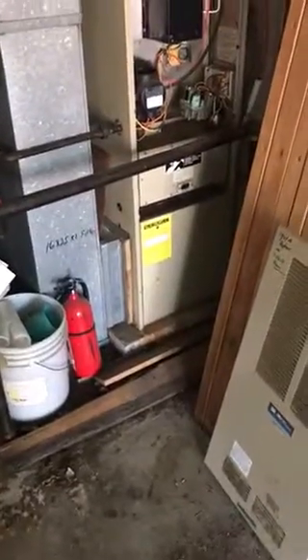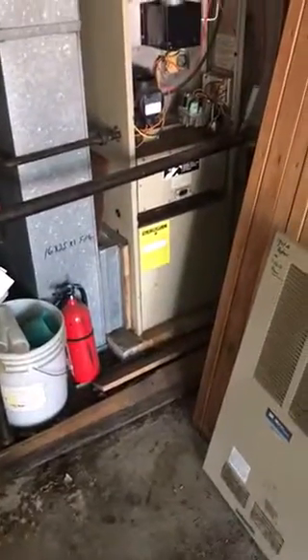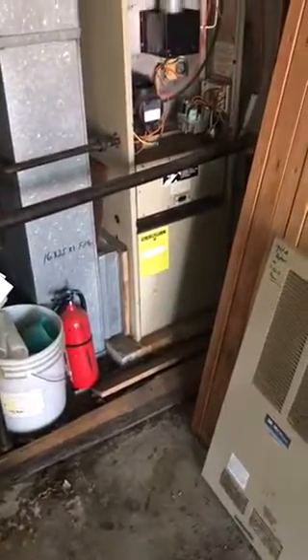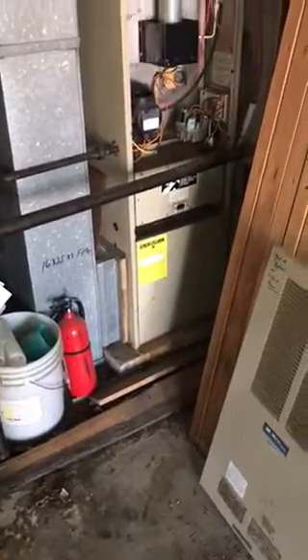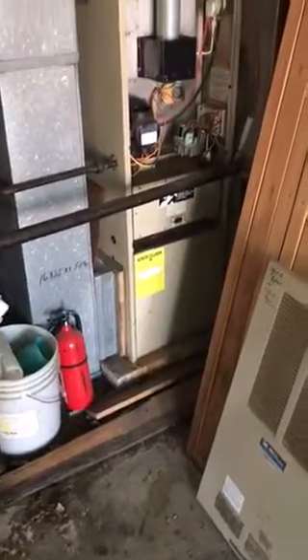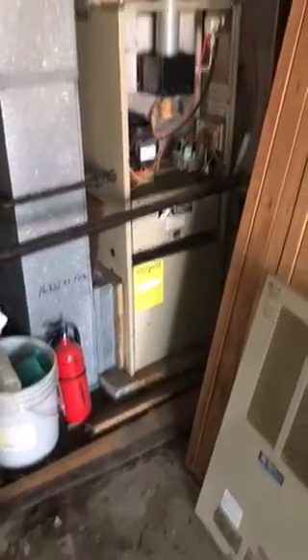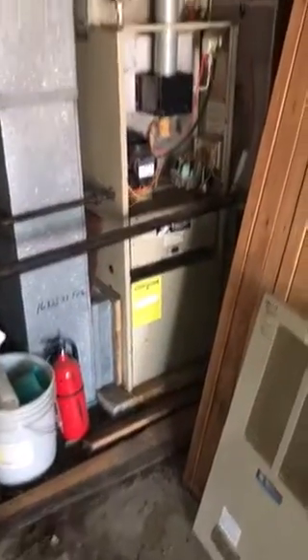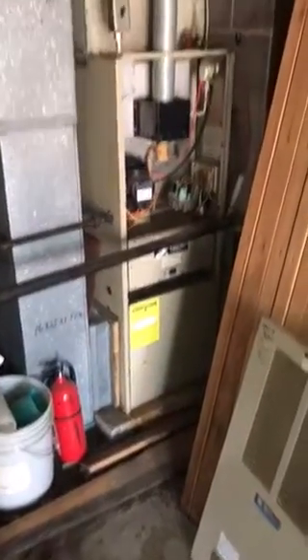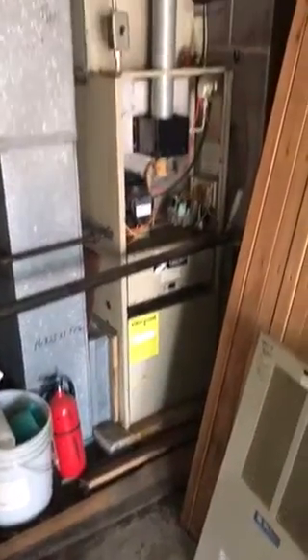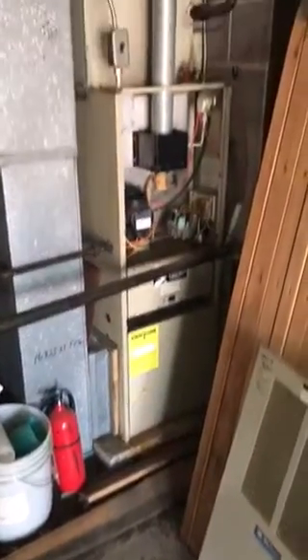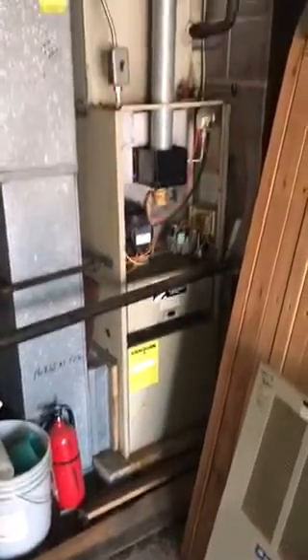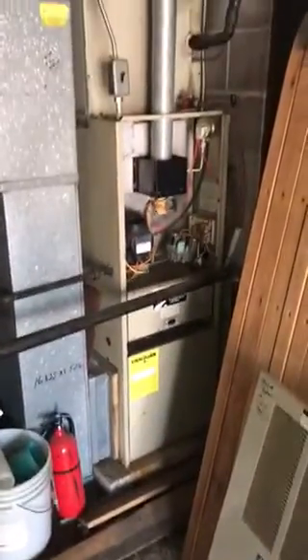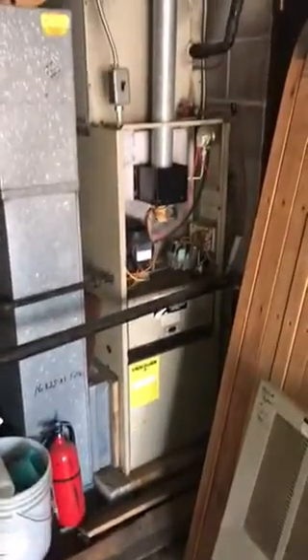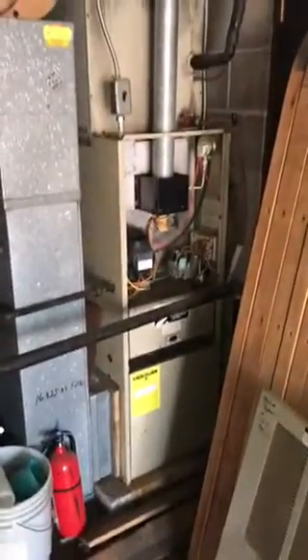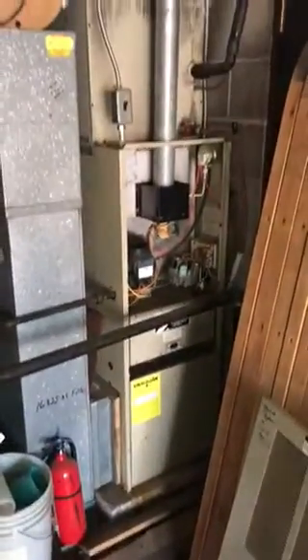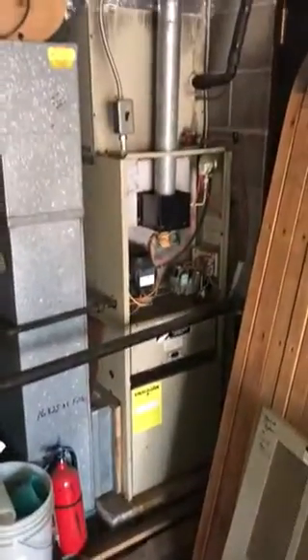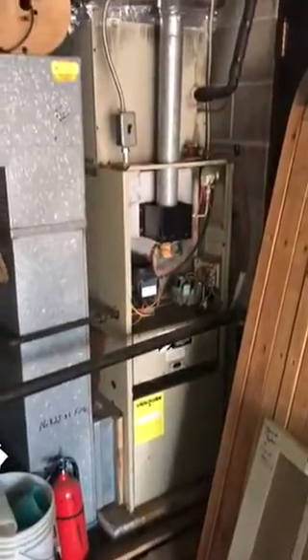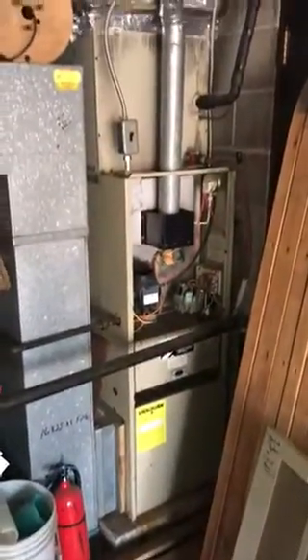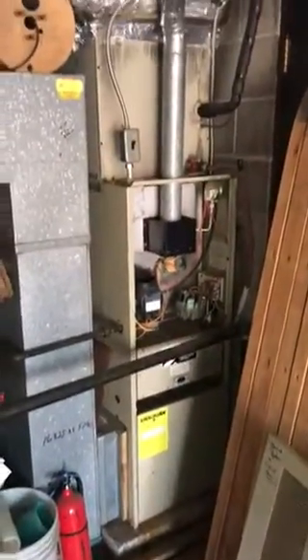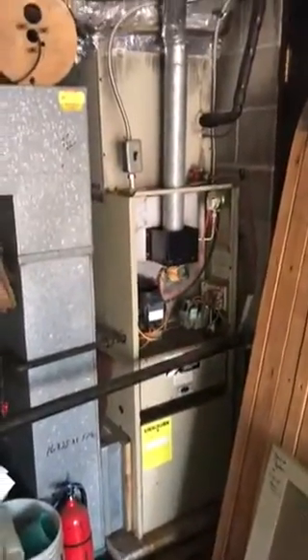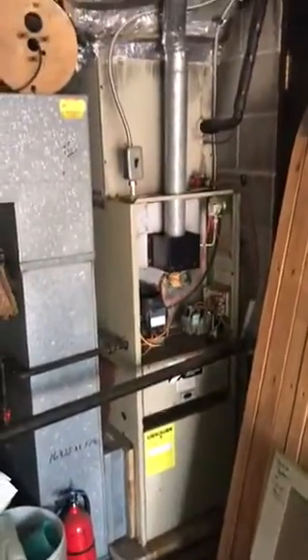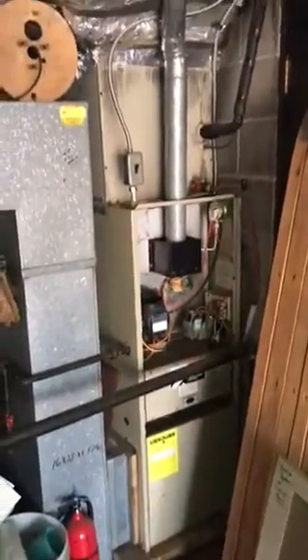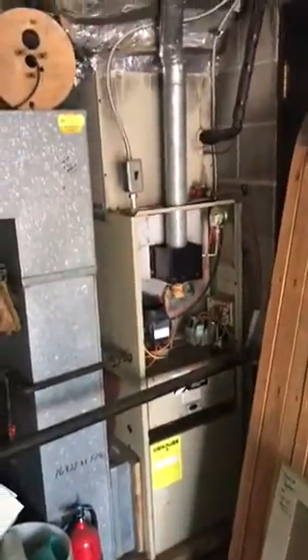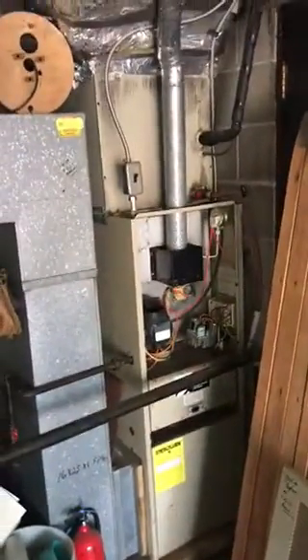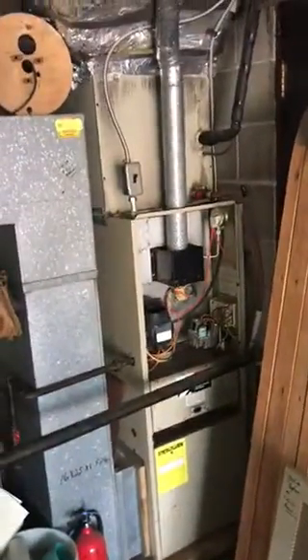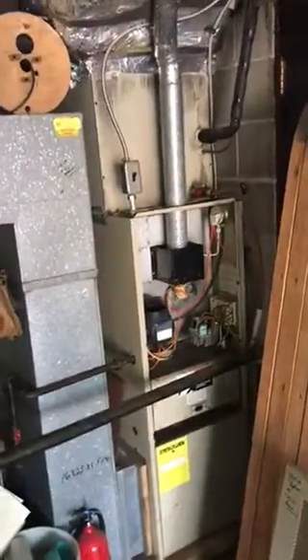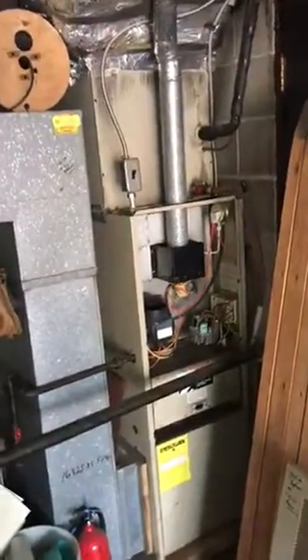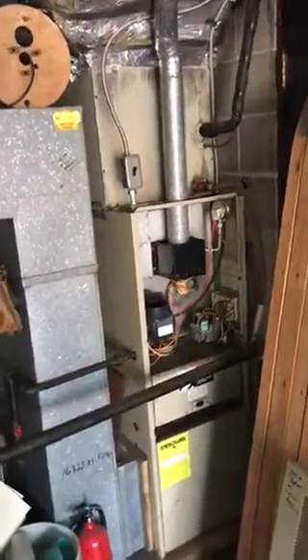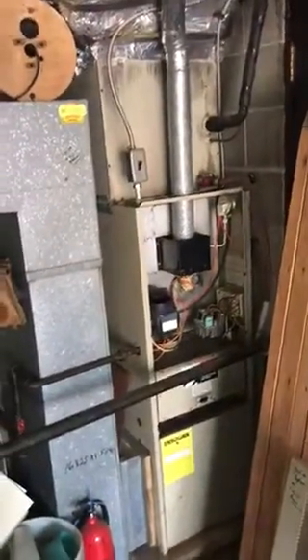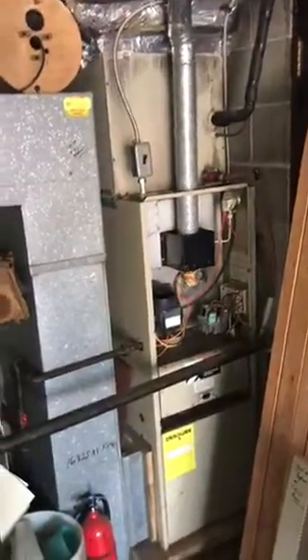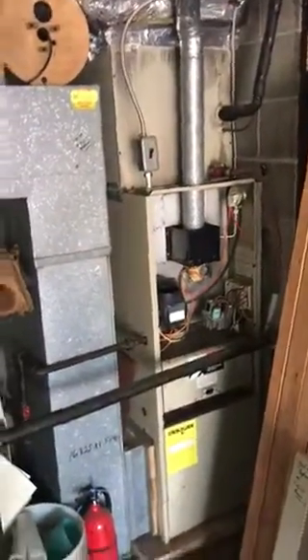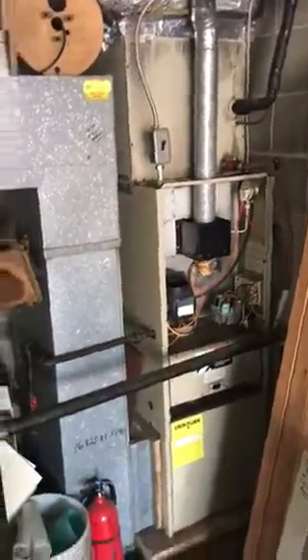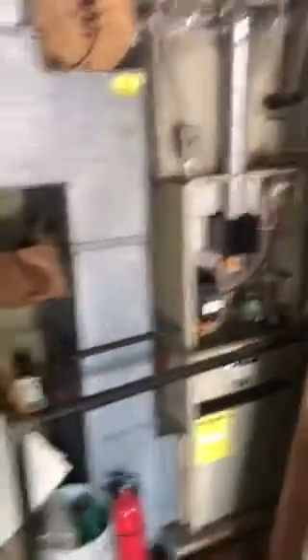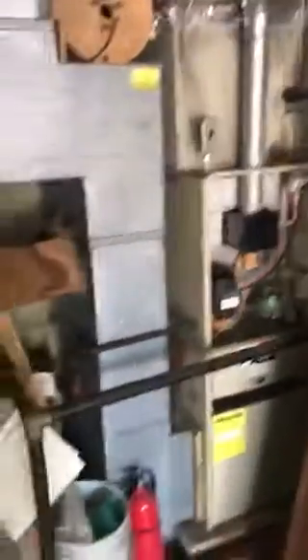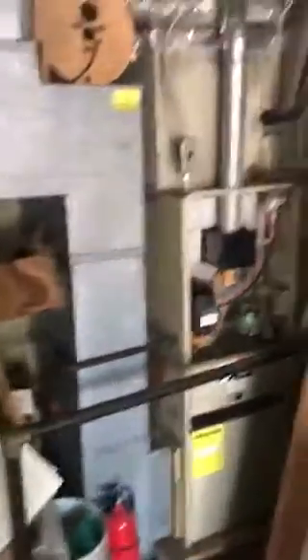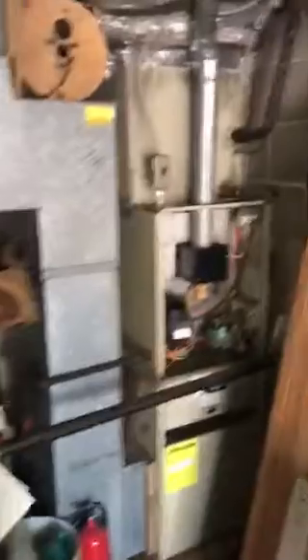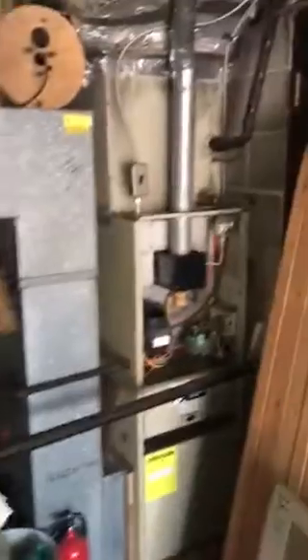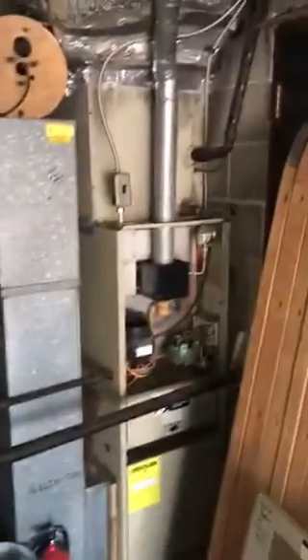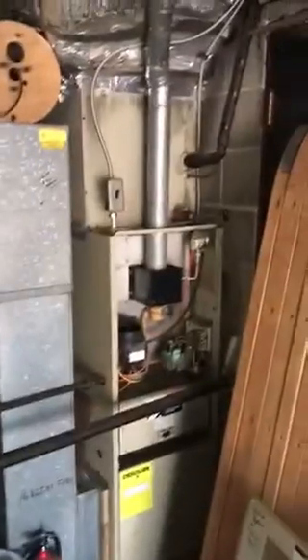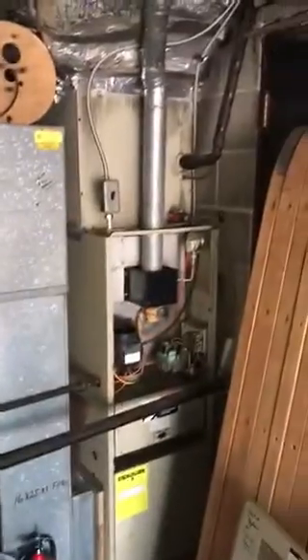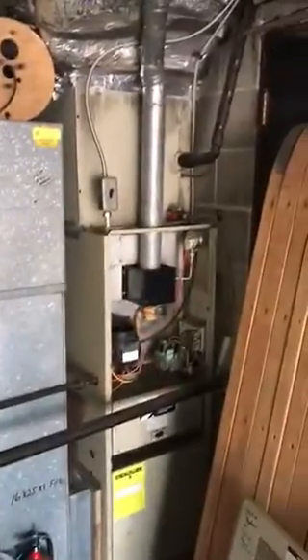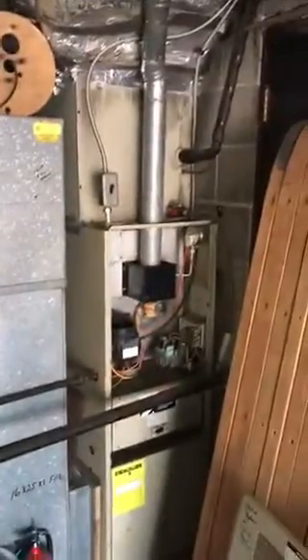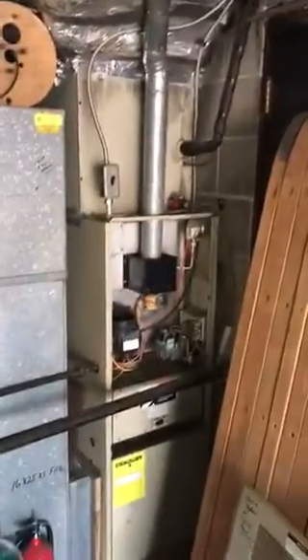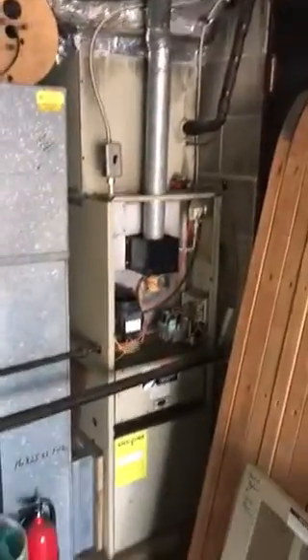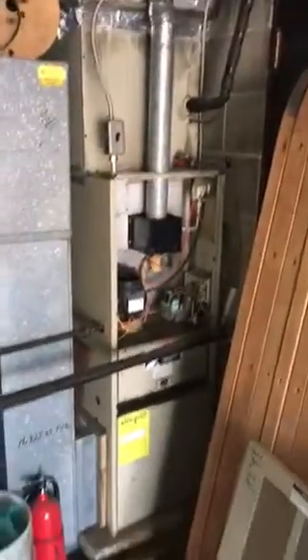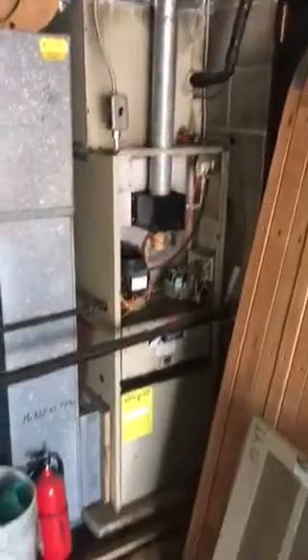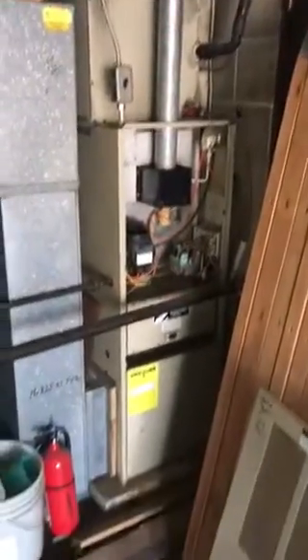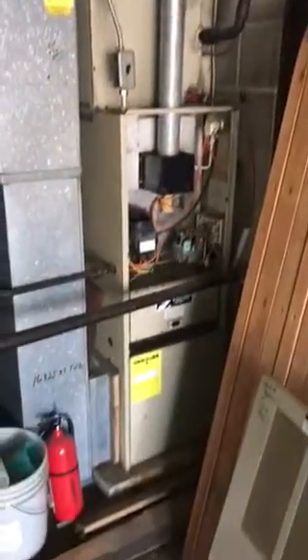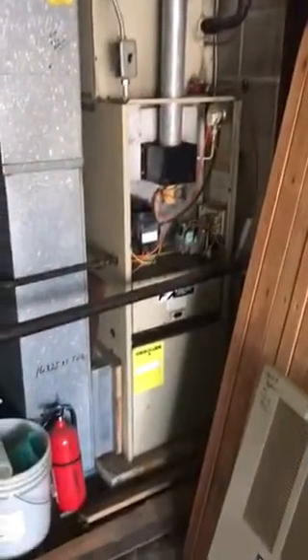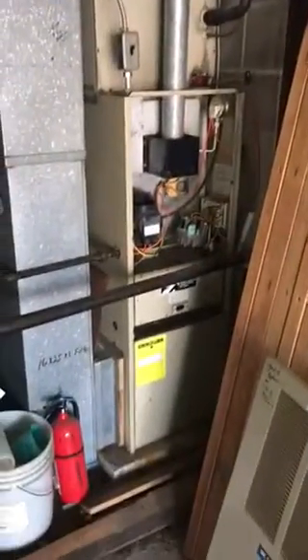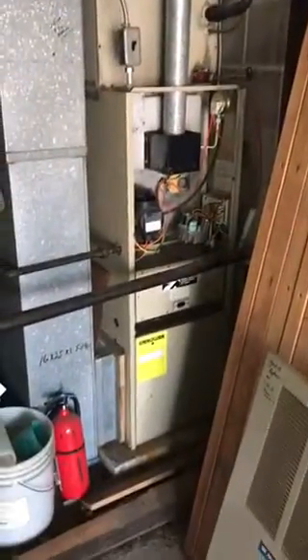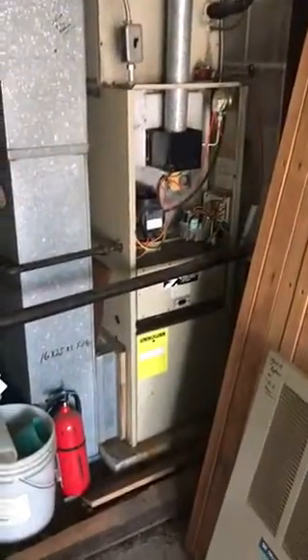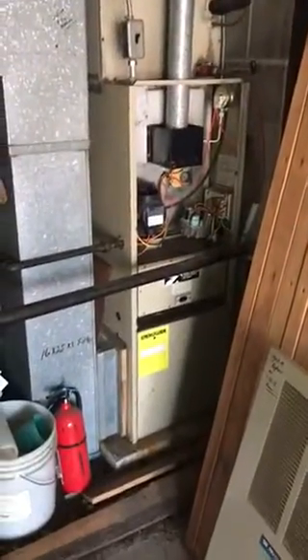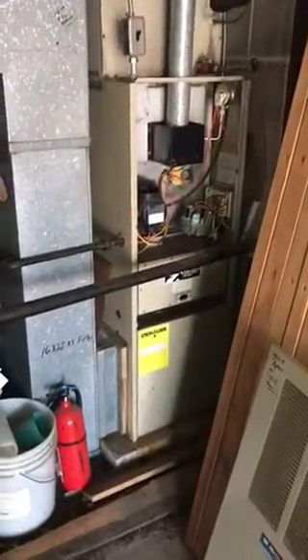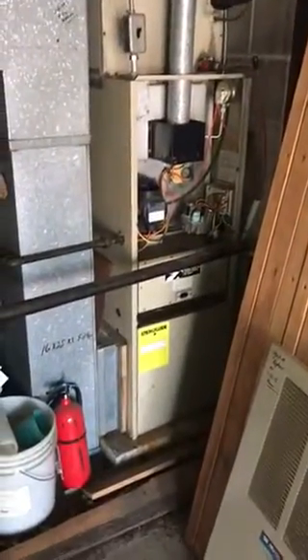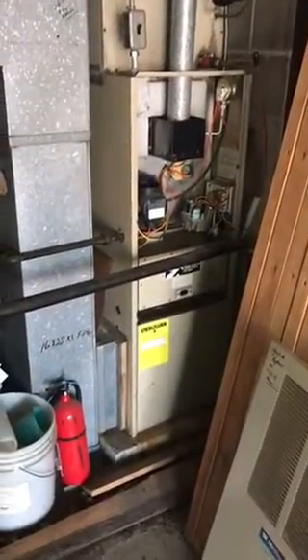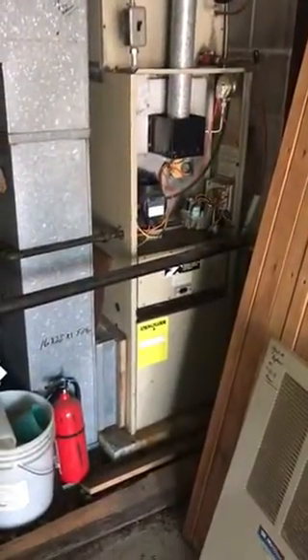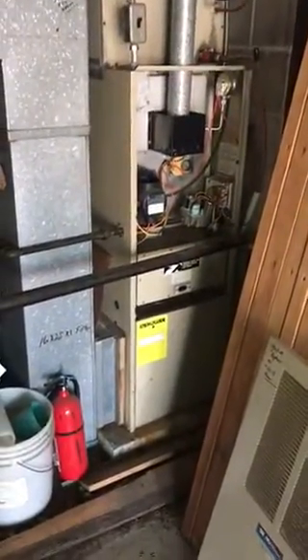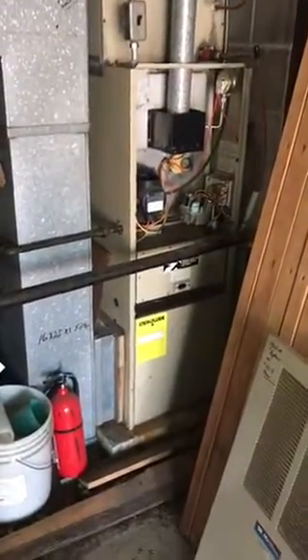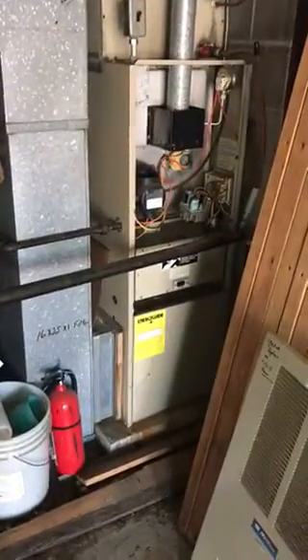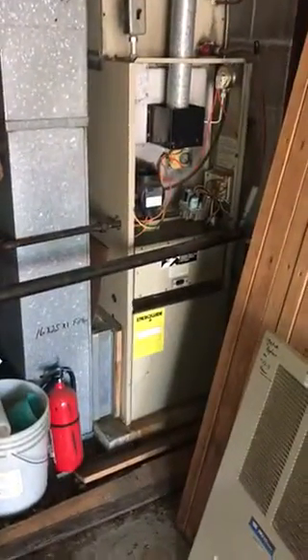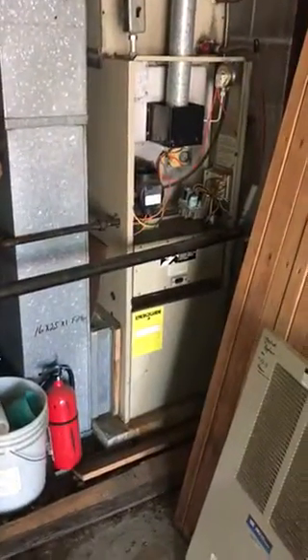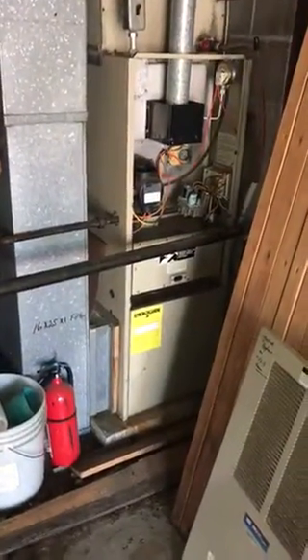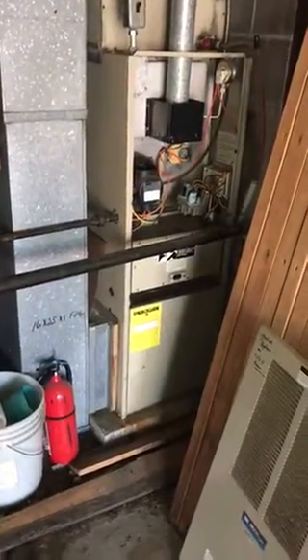Hey guys, here we are in Olivet. This is the furnace. We're replacing a furnace and air conditioner. This is inside of a garage.